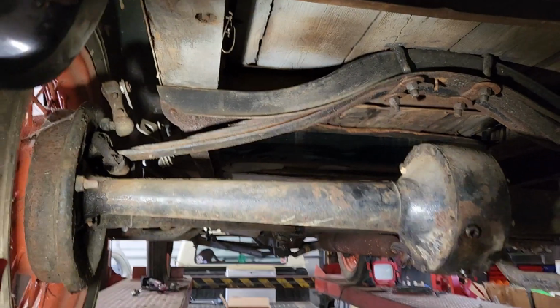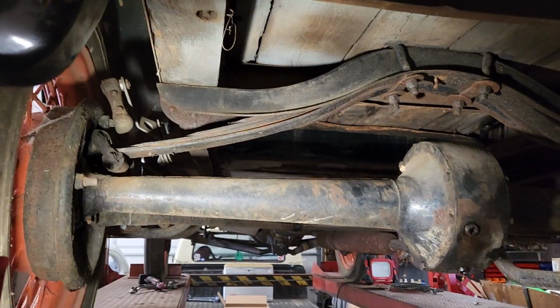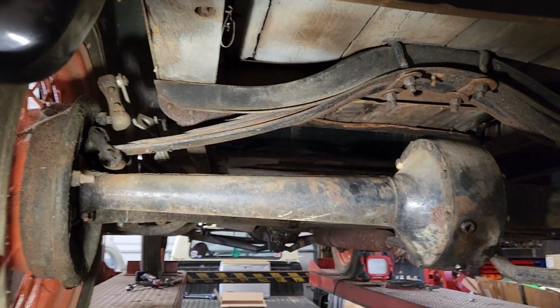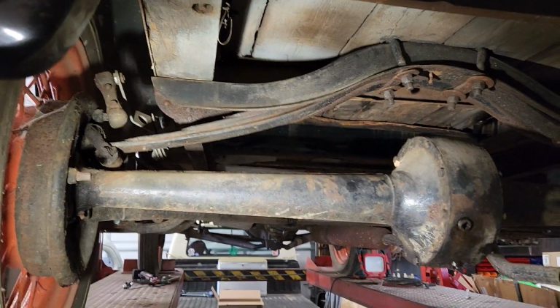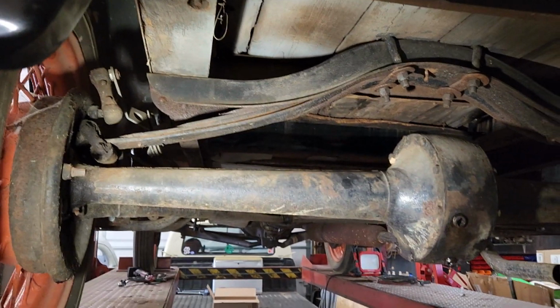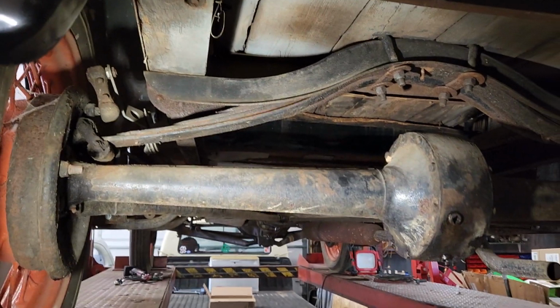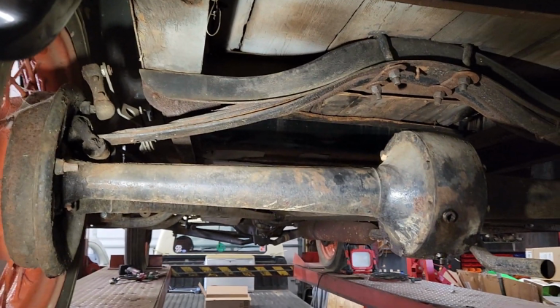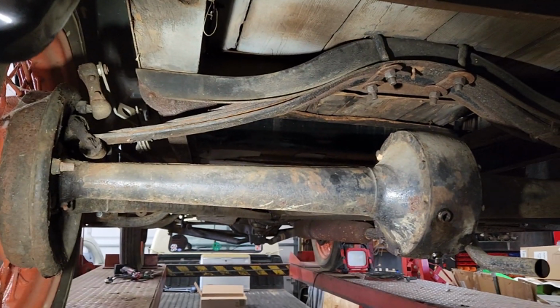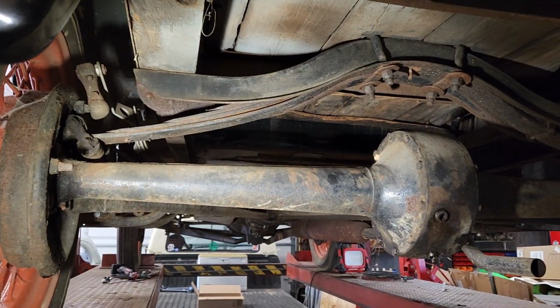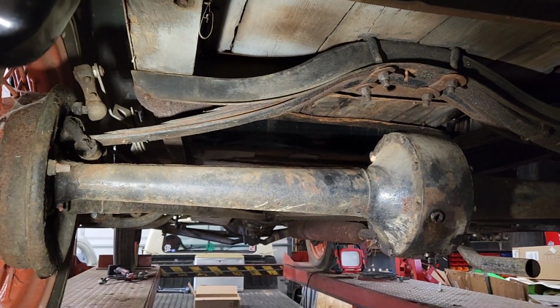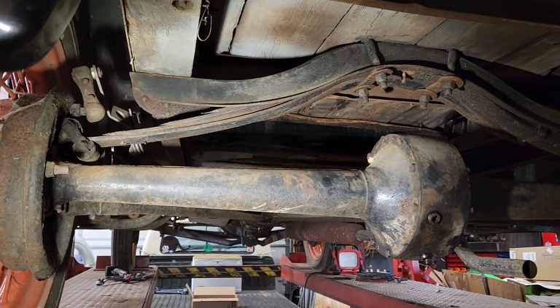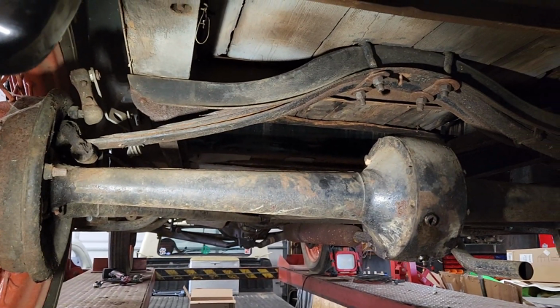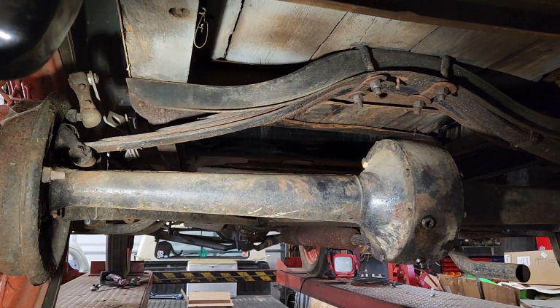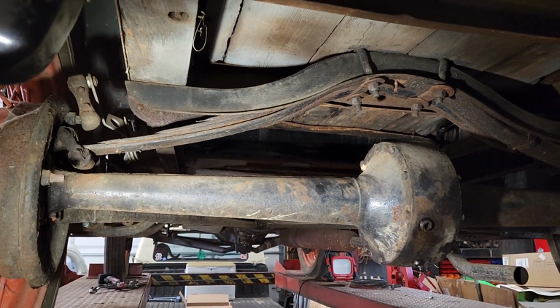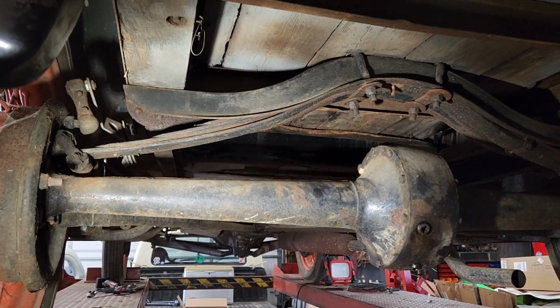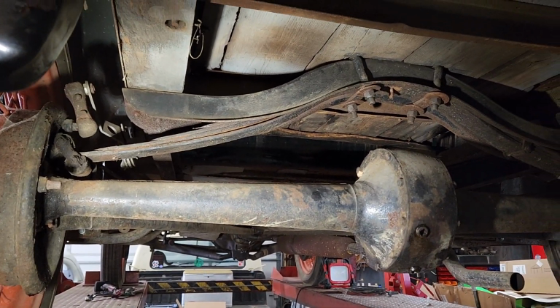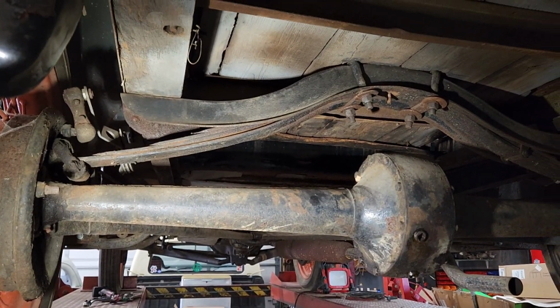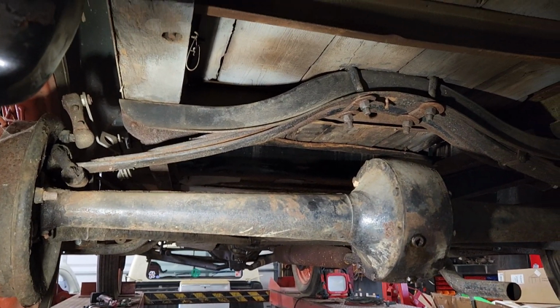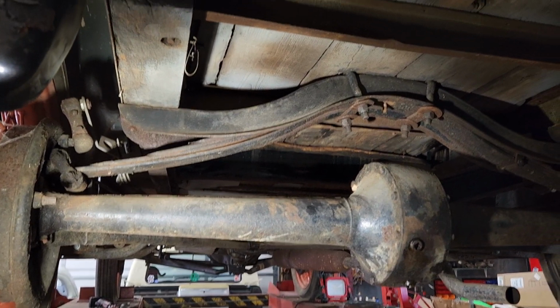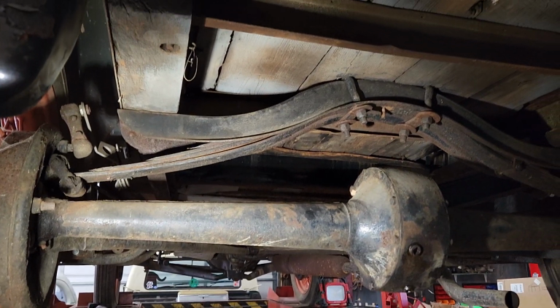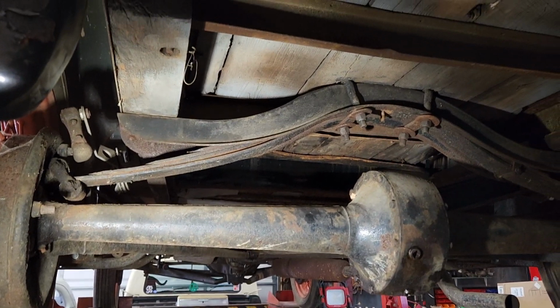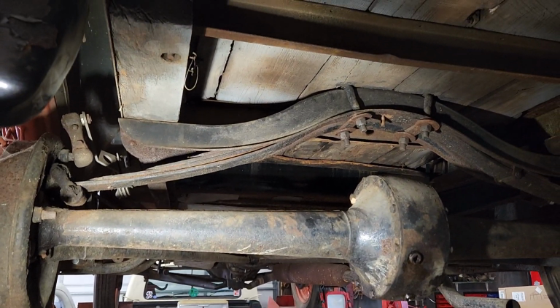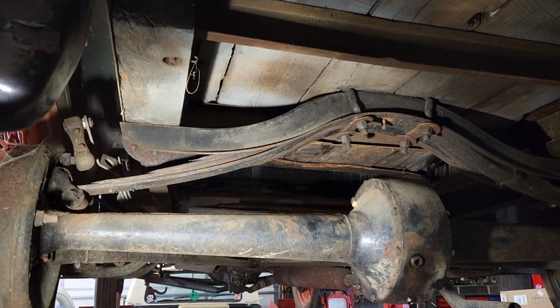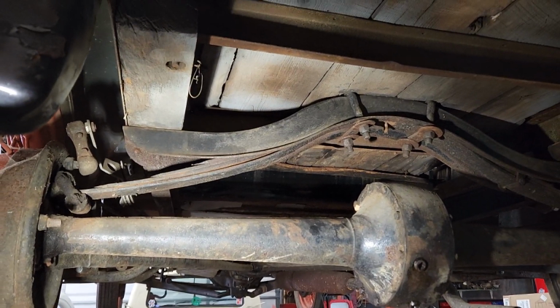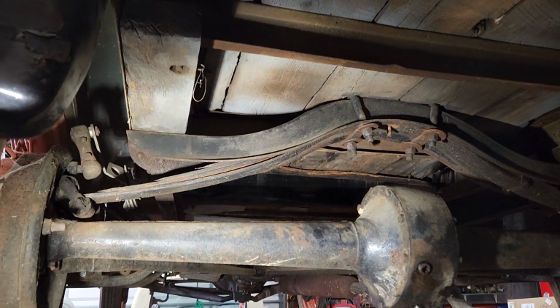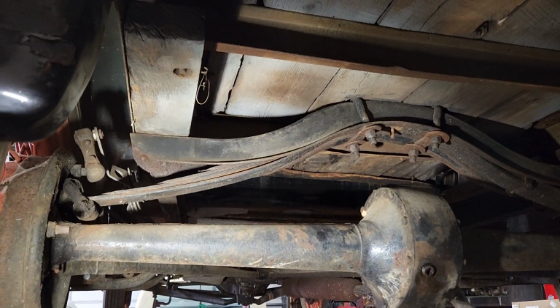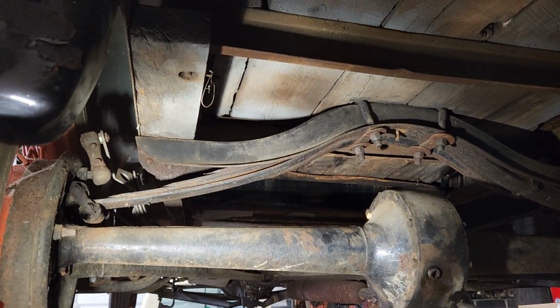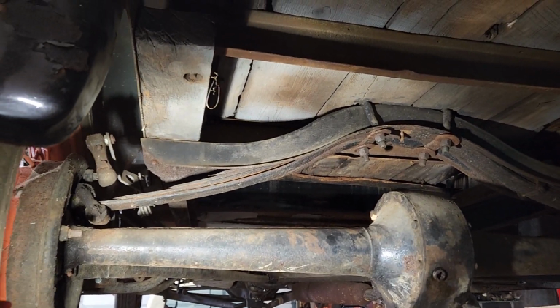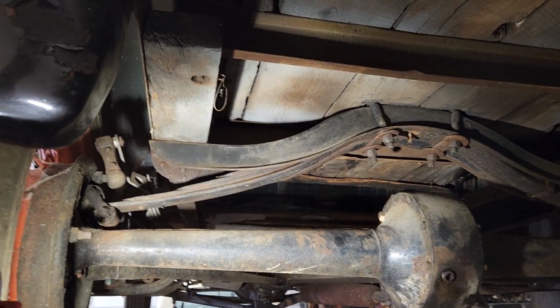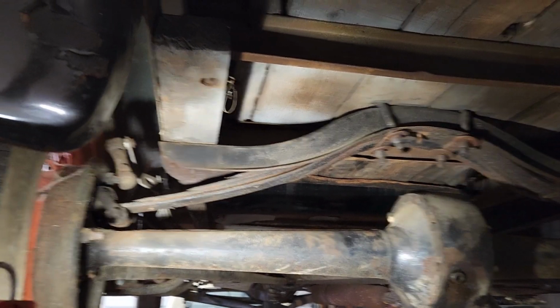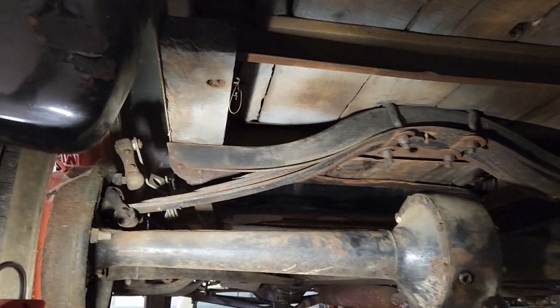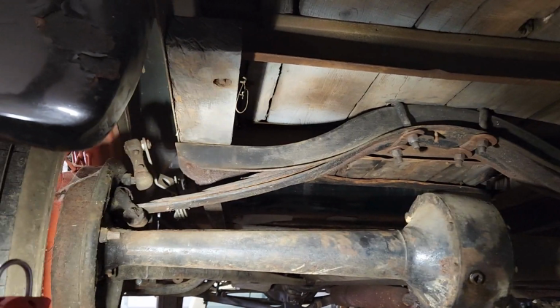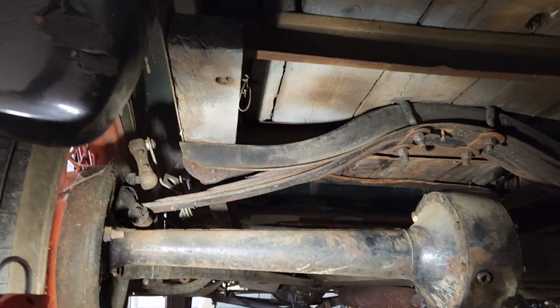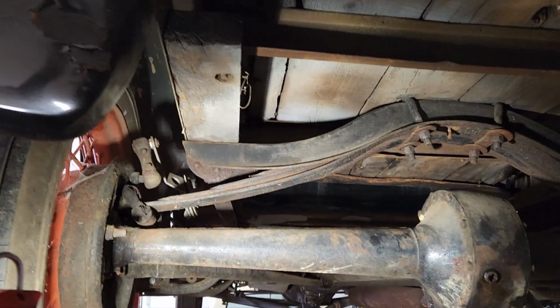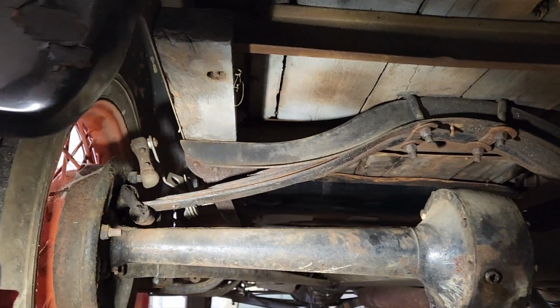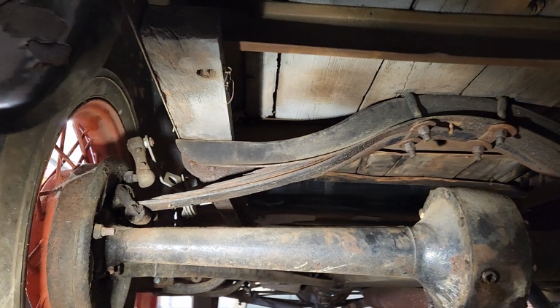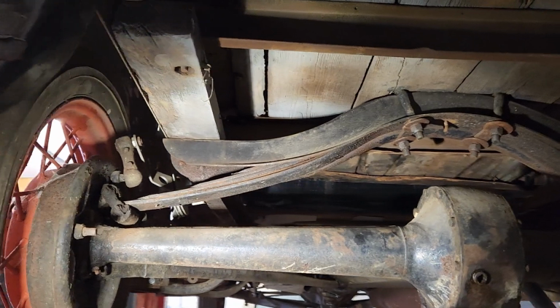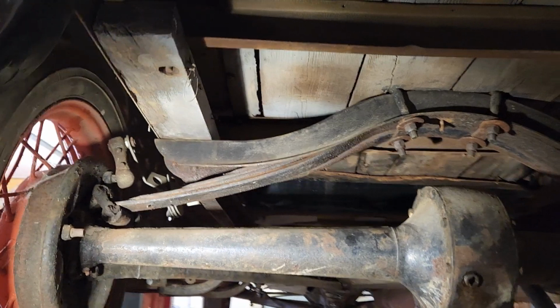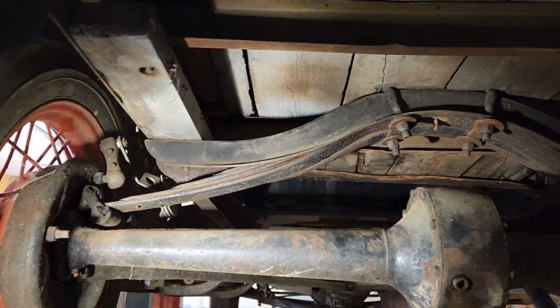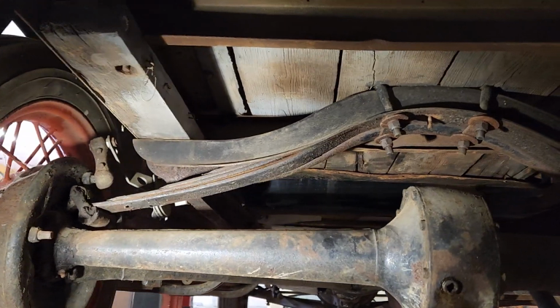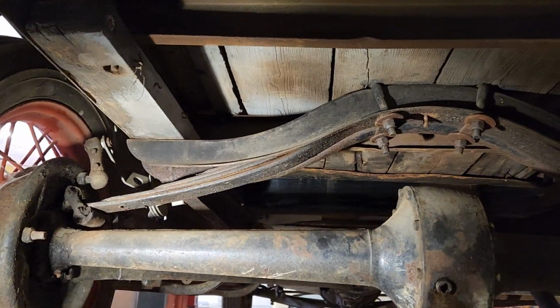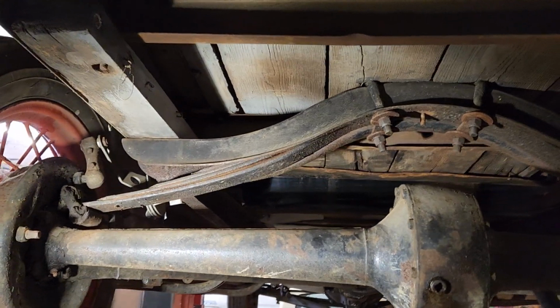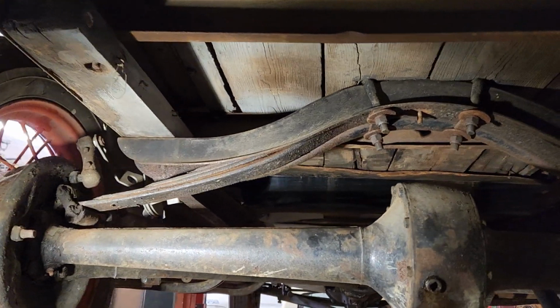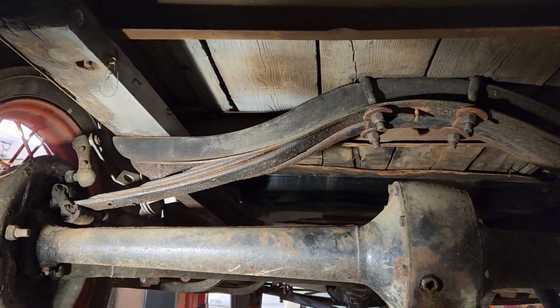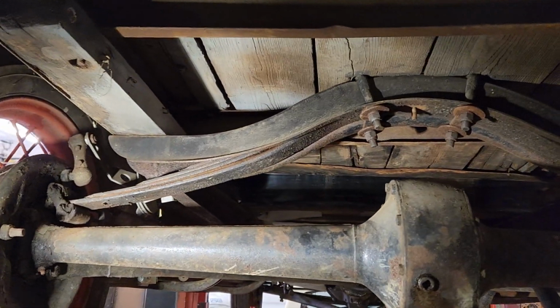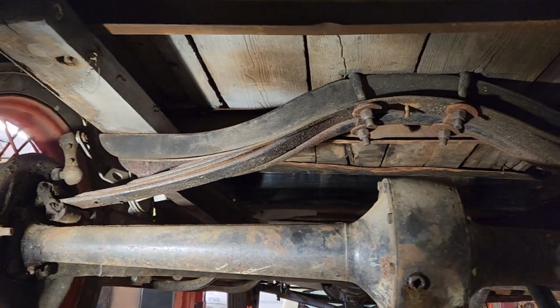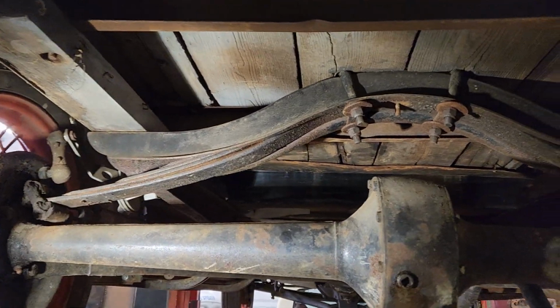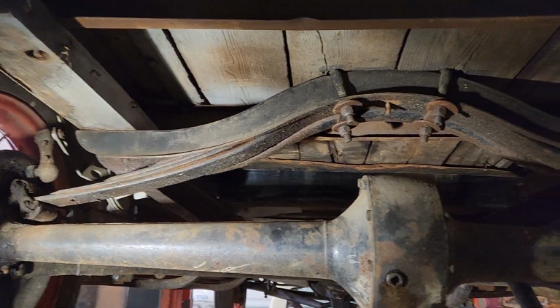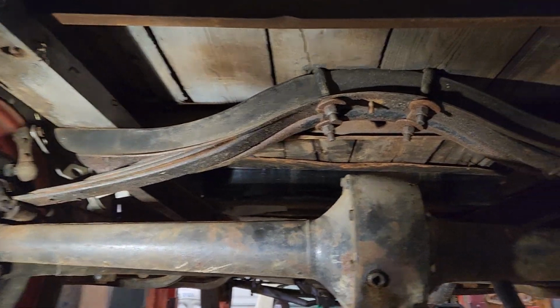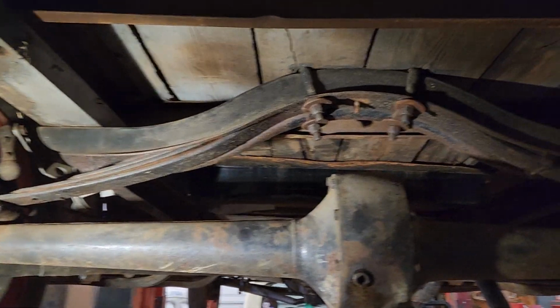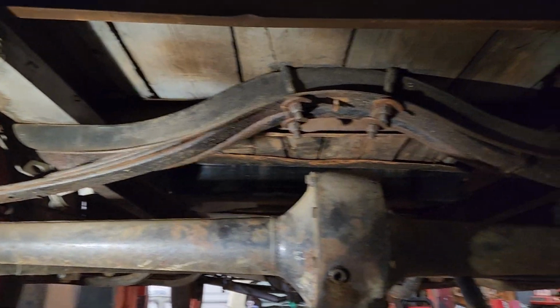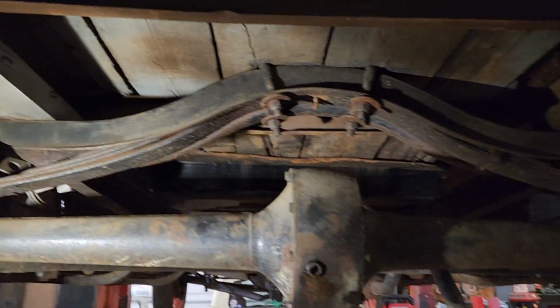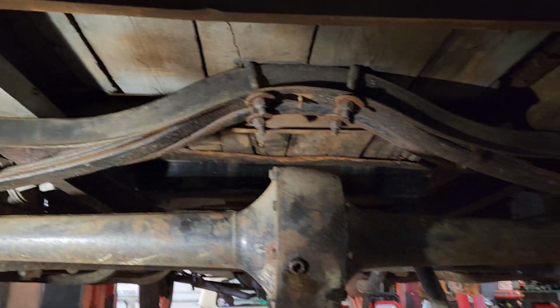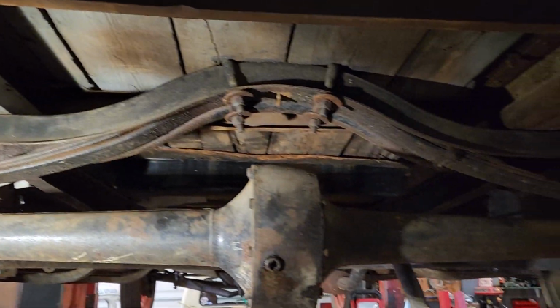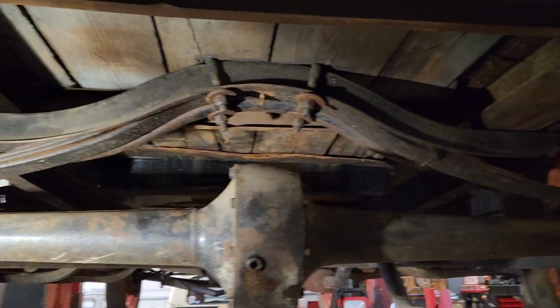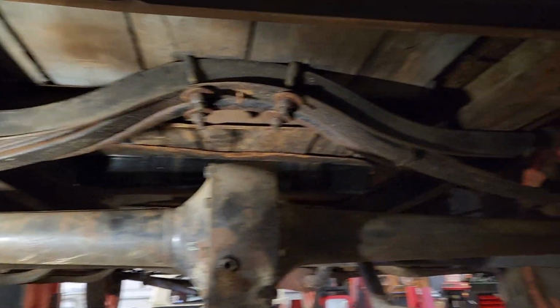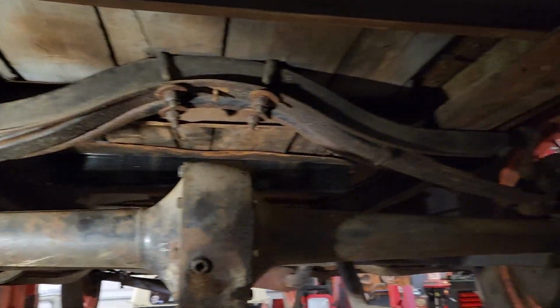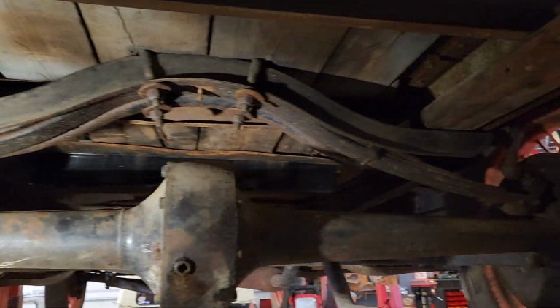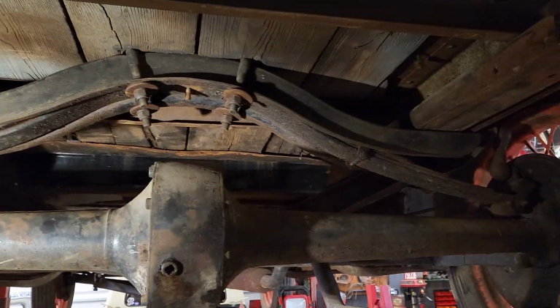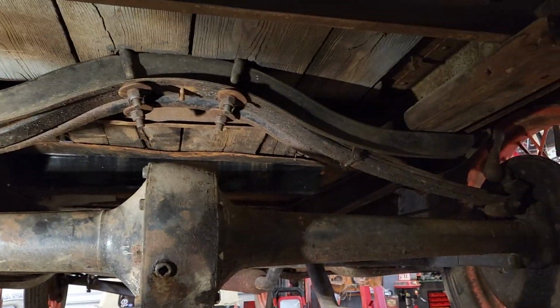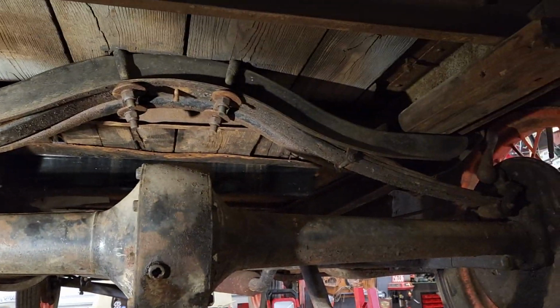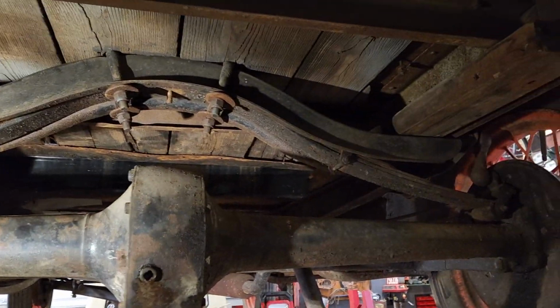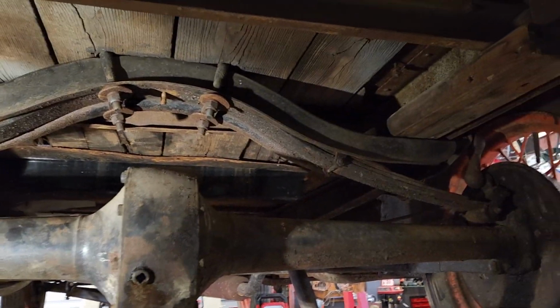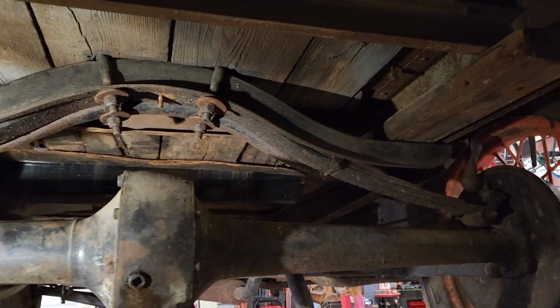I'm back to Hook and Fair Garage again. The 1930 pickup — we're going to do a little quick inspection on it.